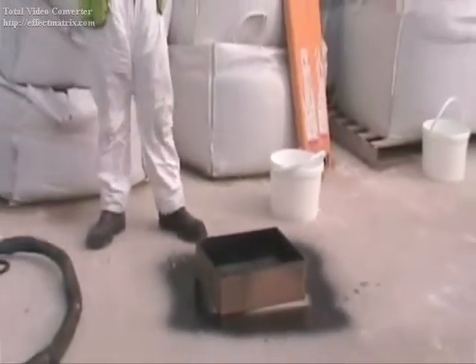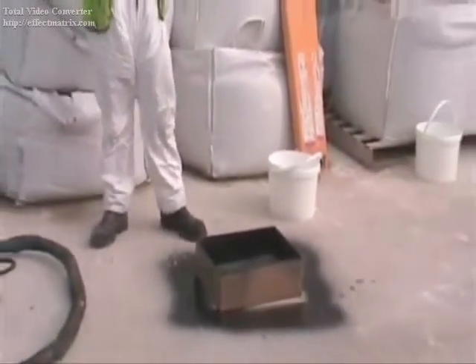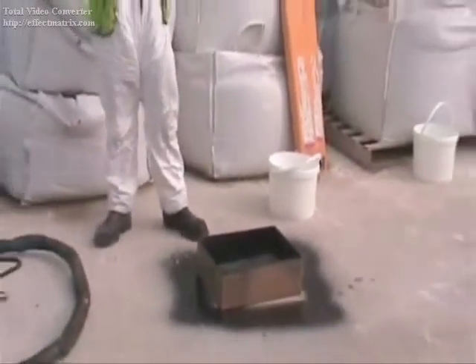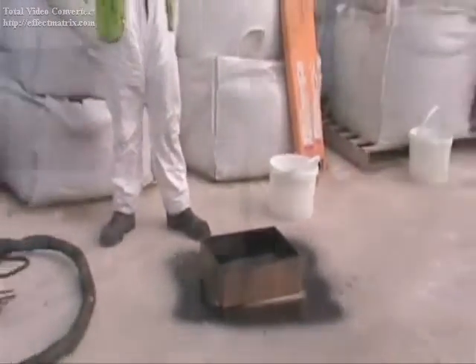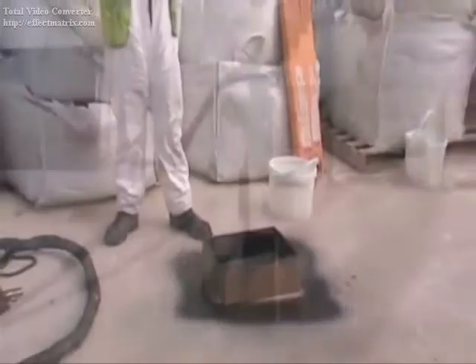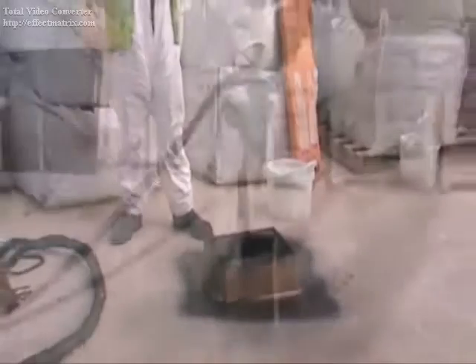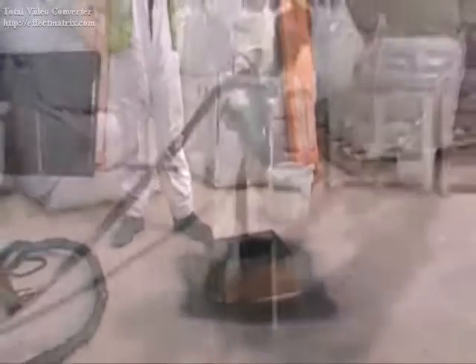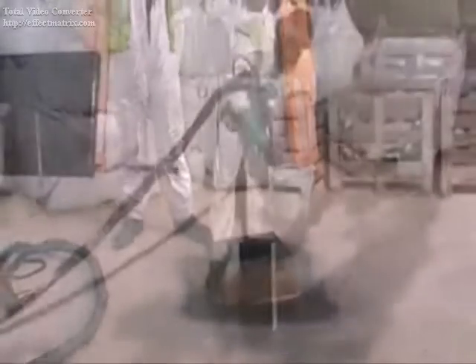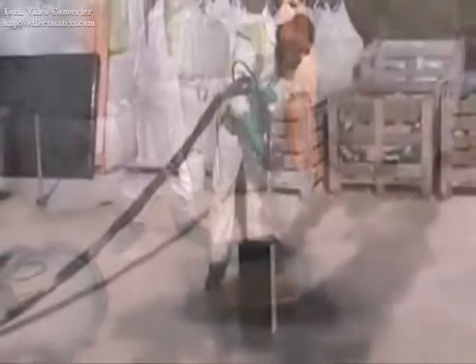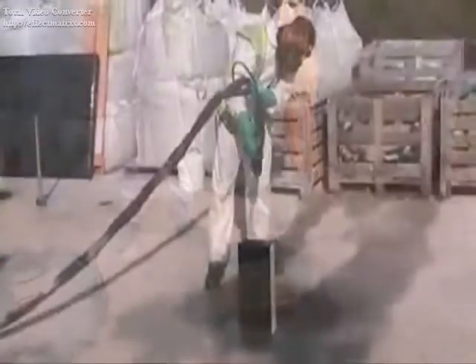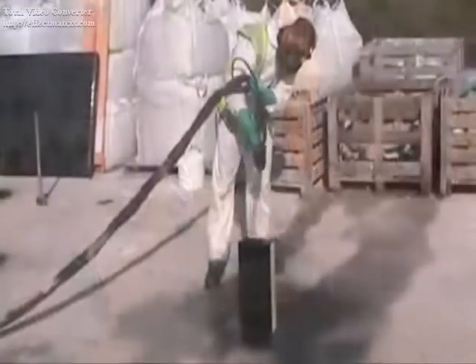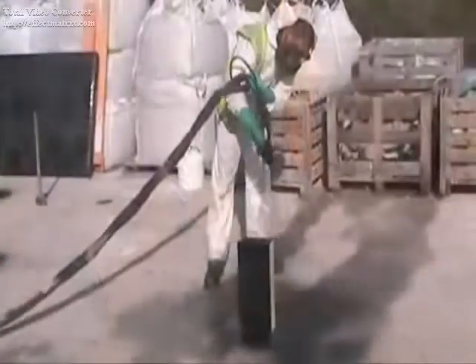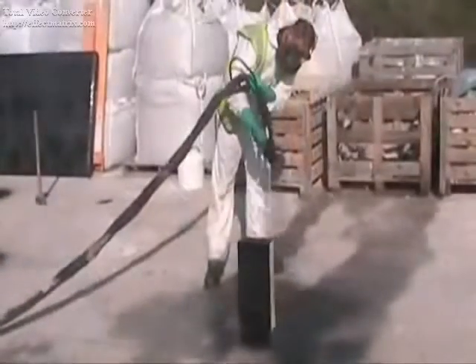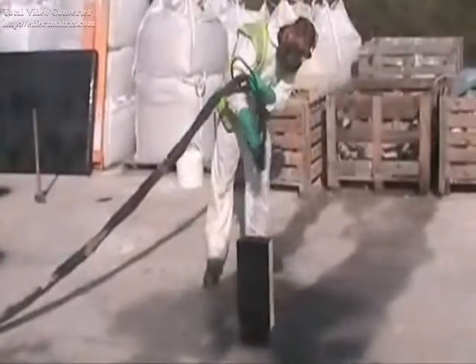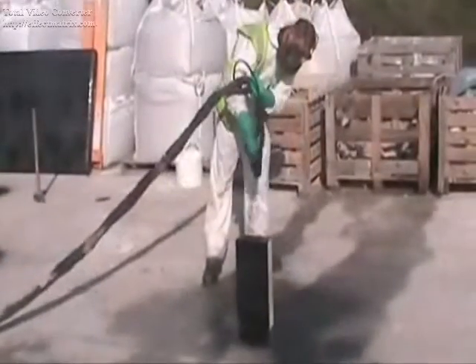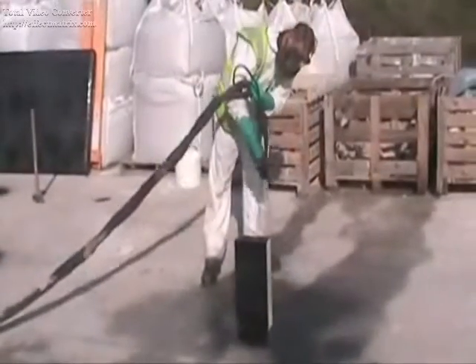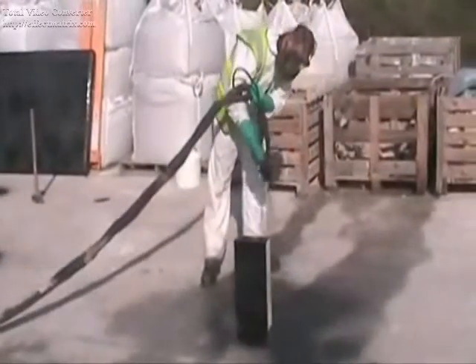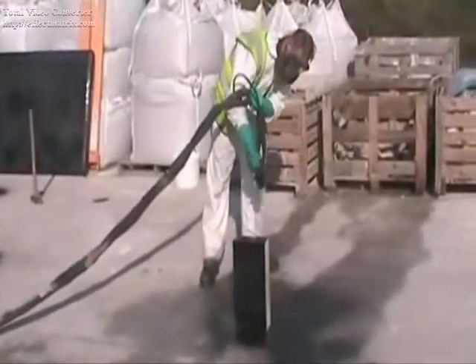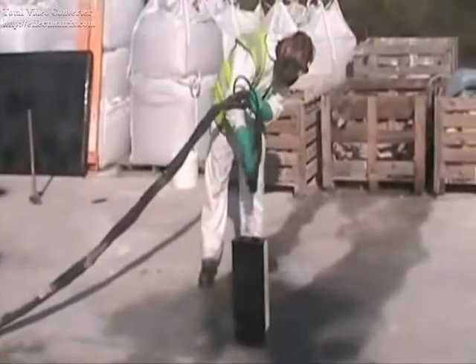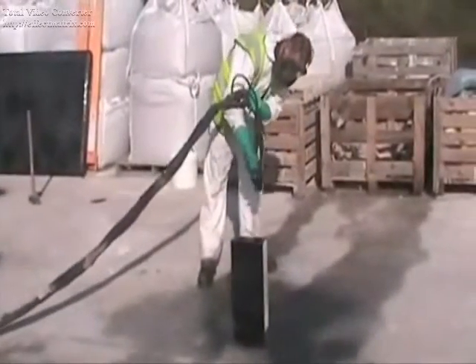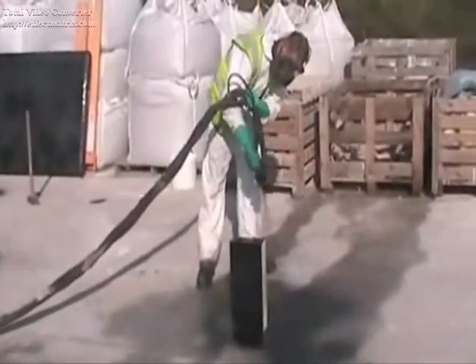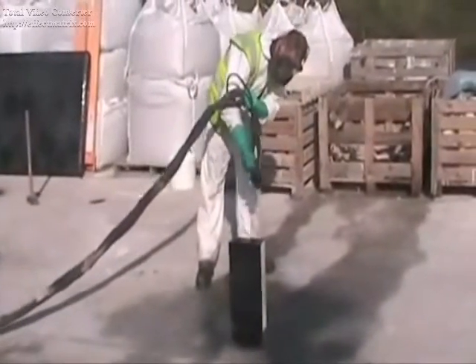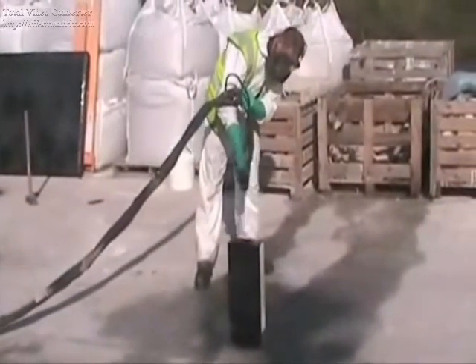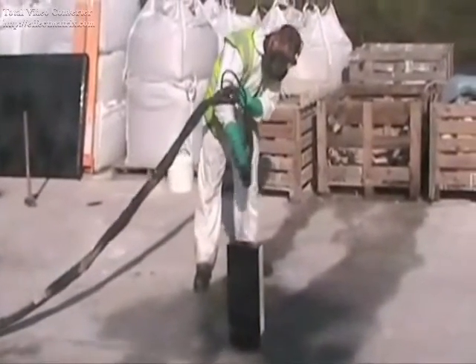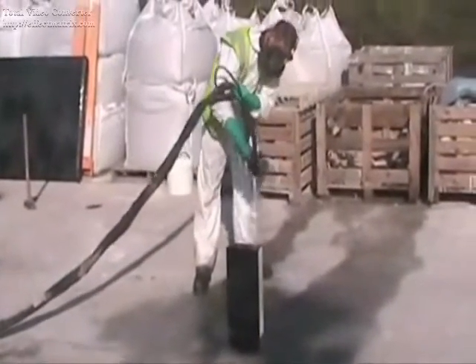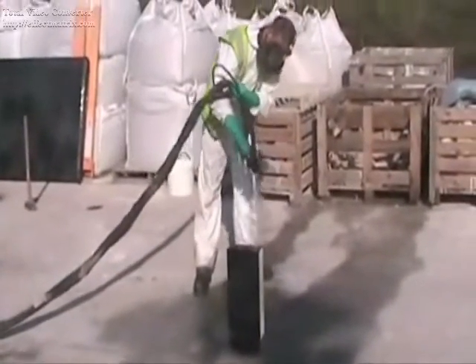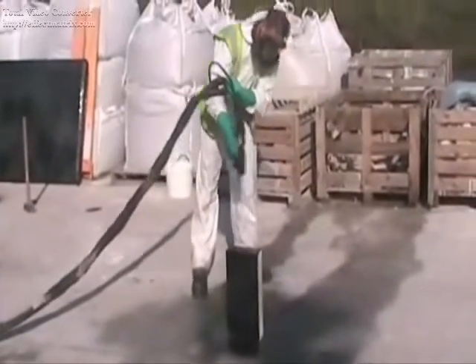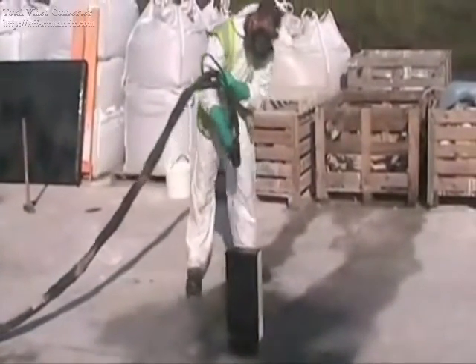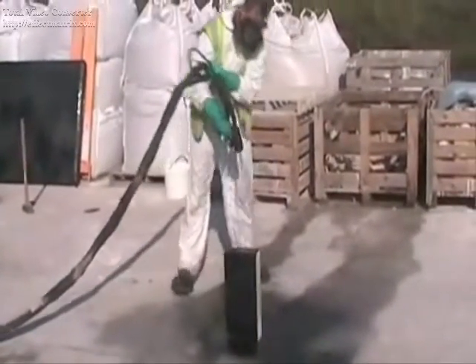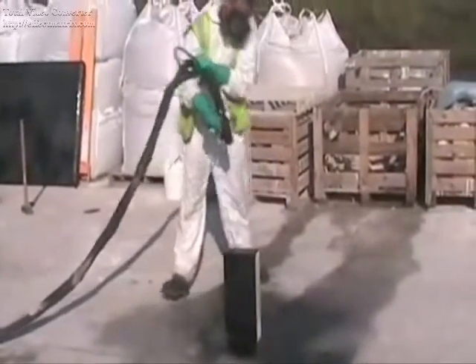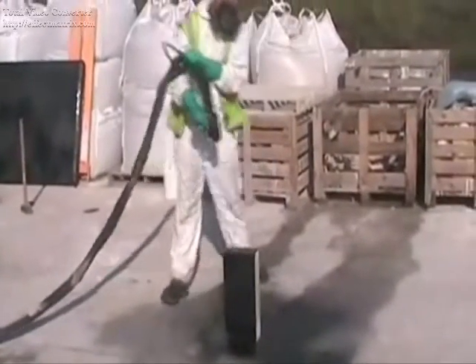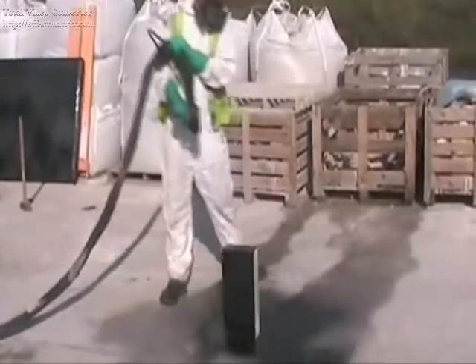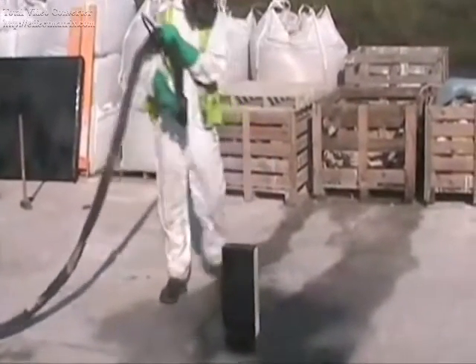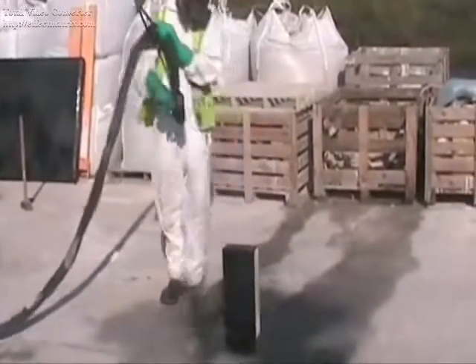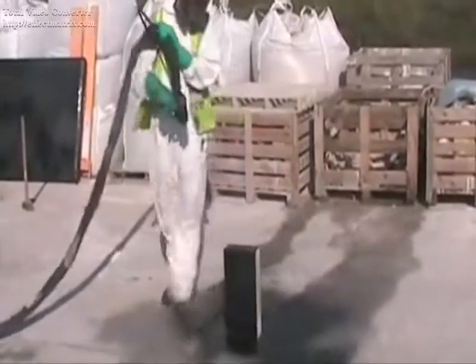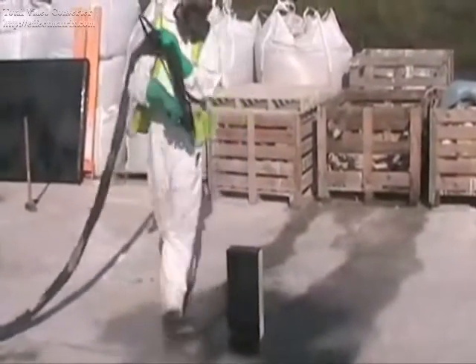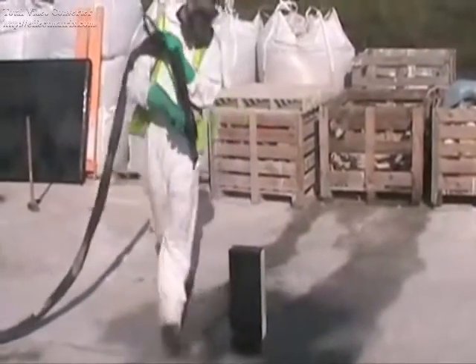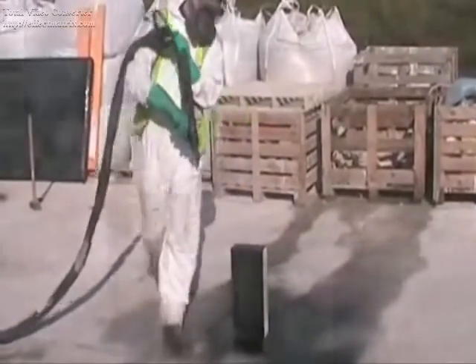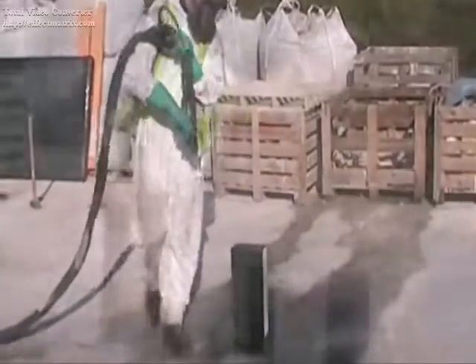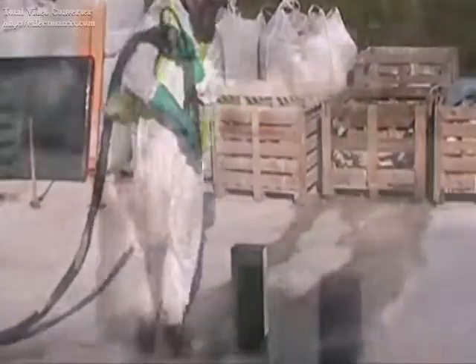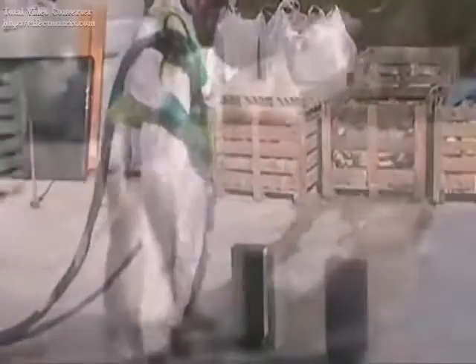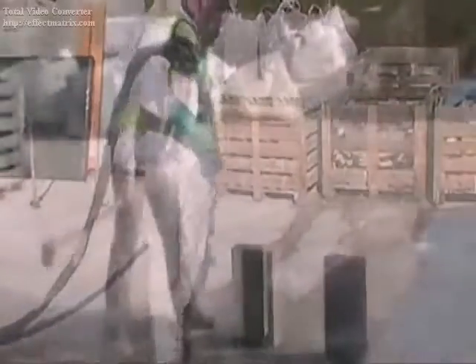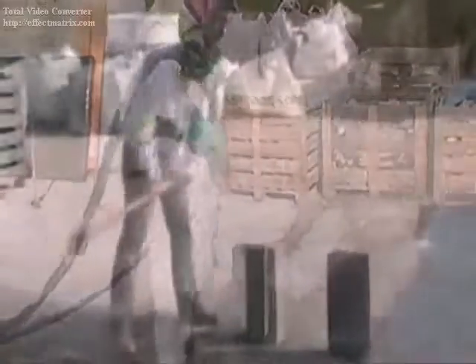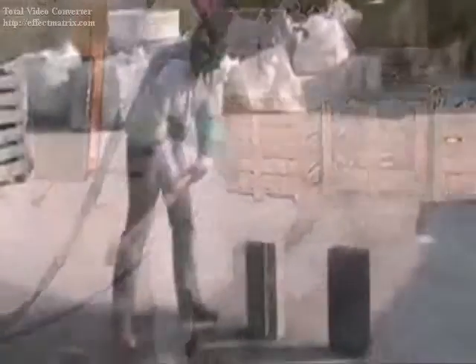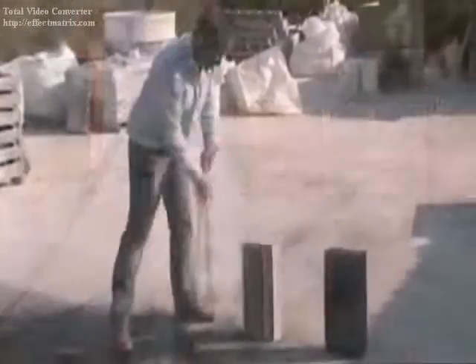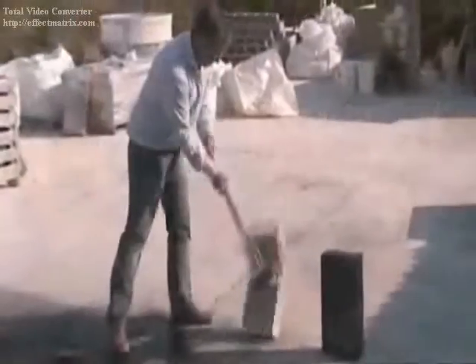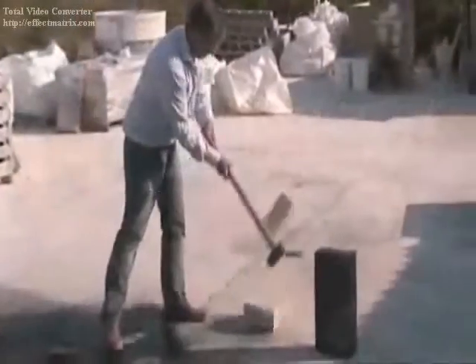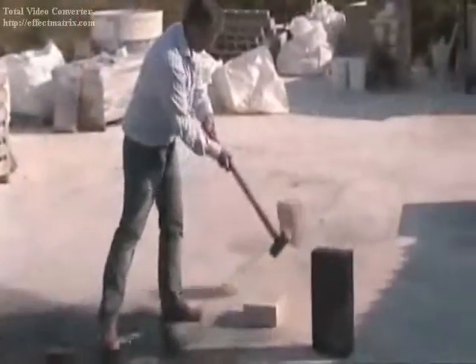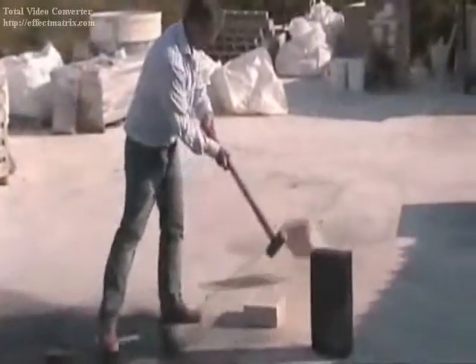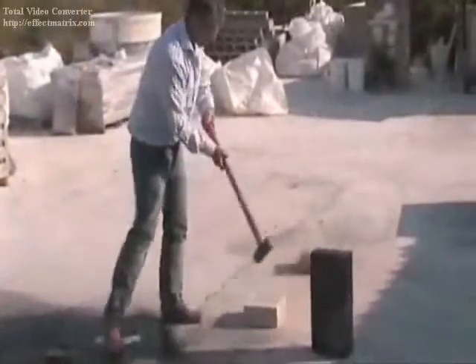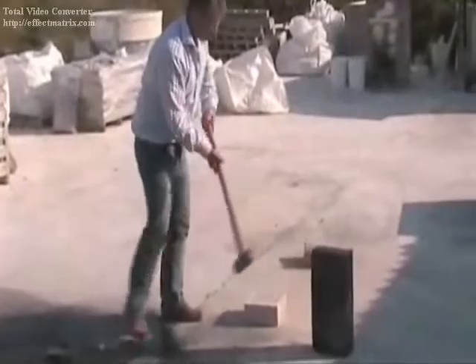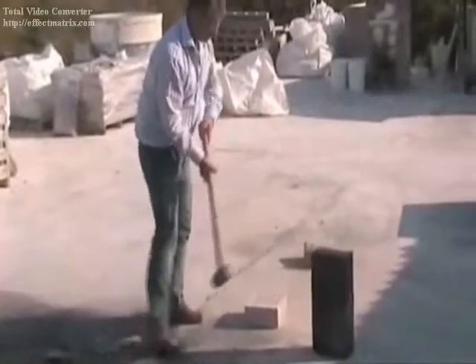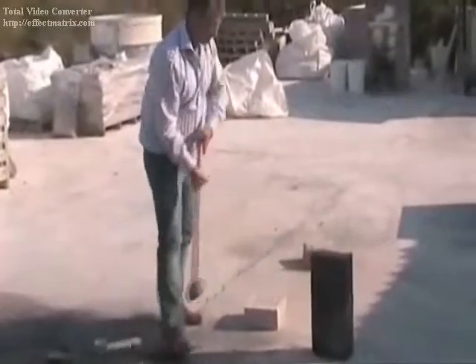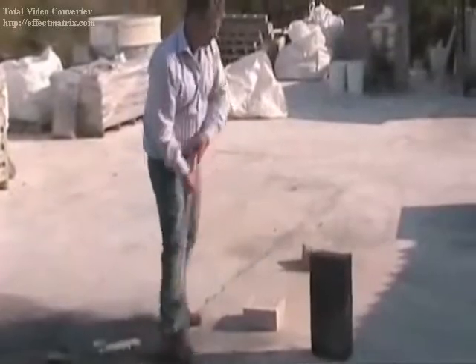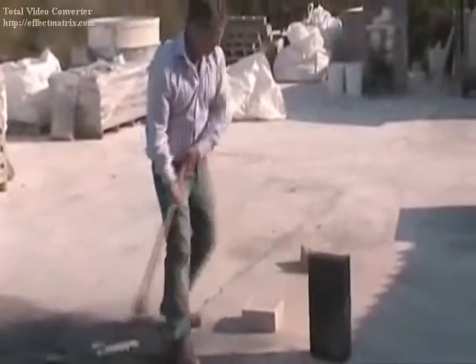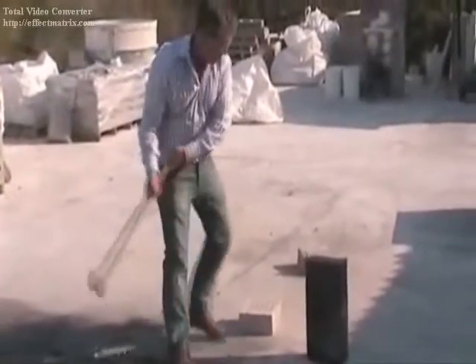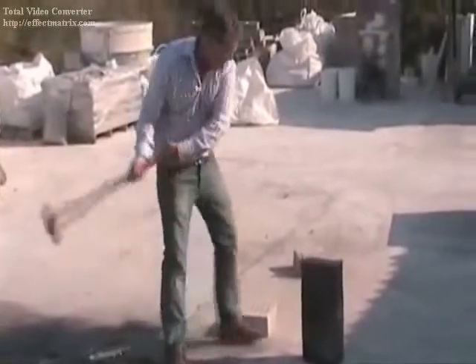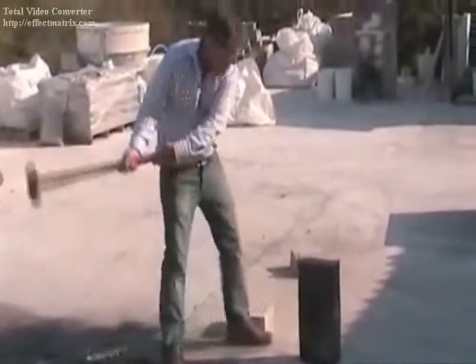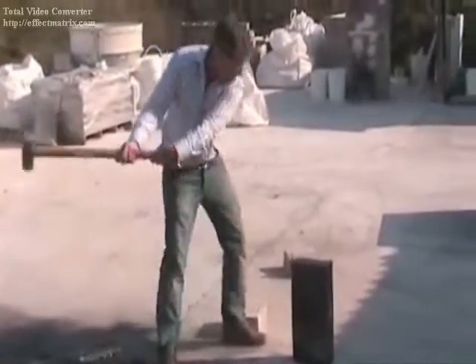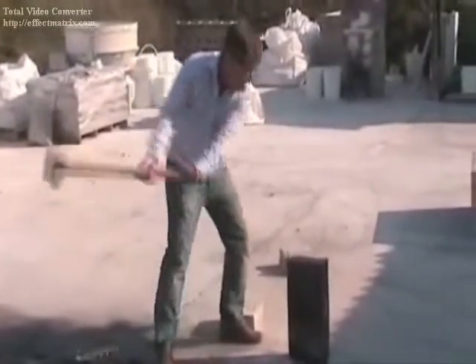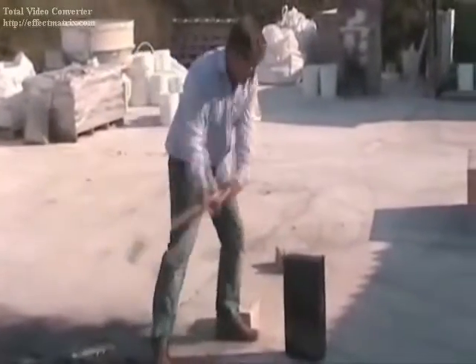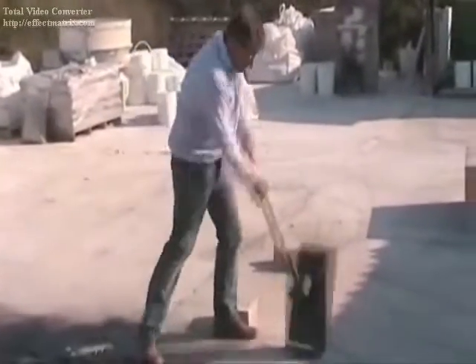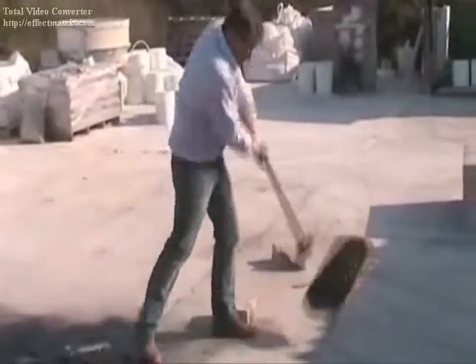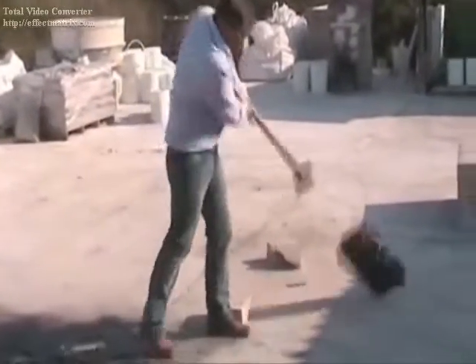Applying Polyproof to a Thermalite block makes the block durable and impact resistant in just a few seconds.